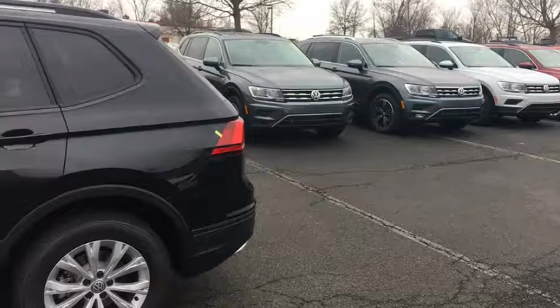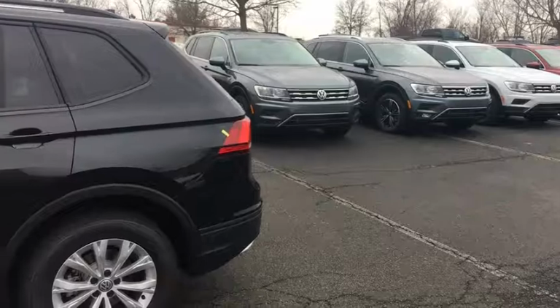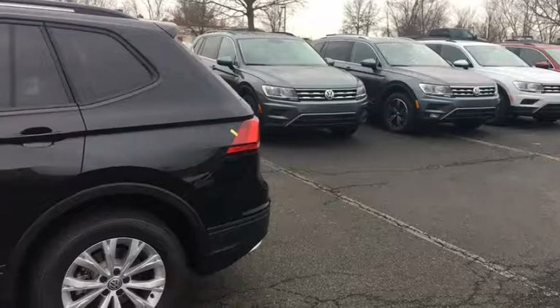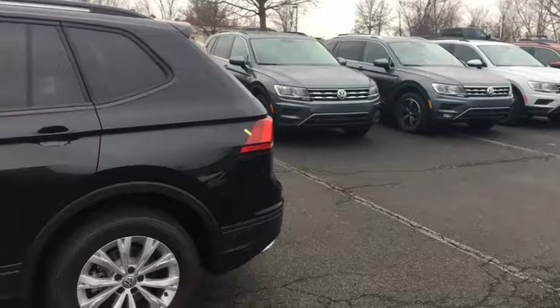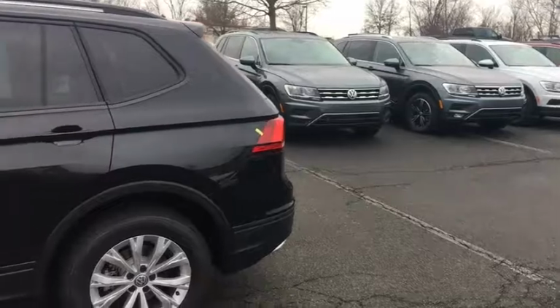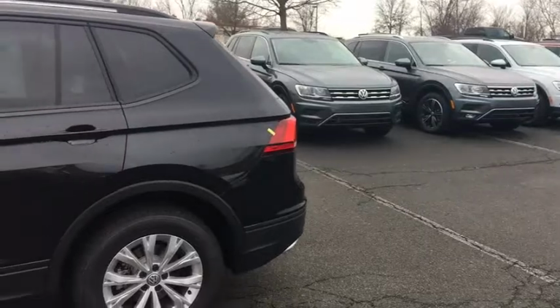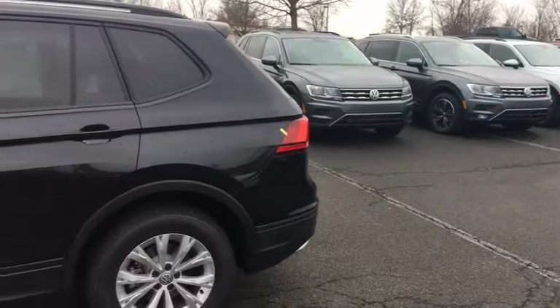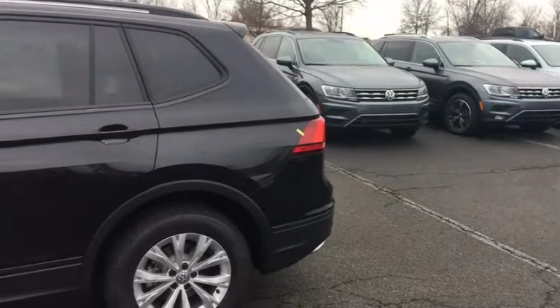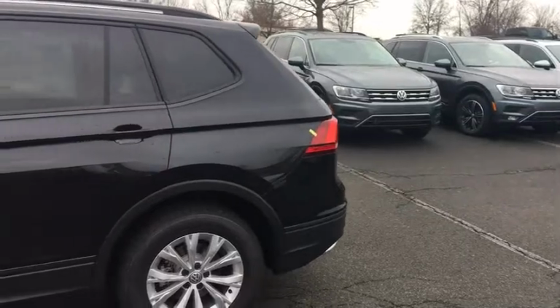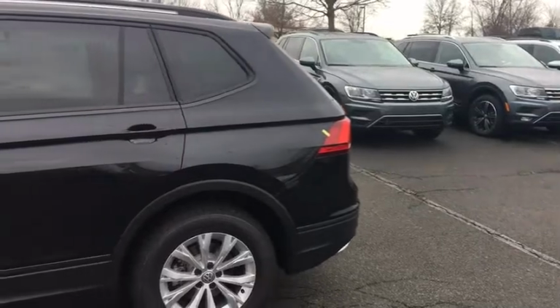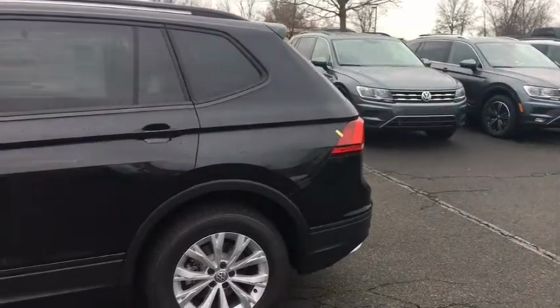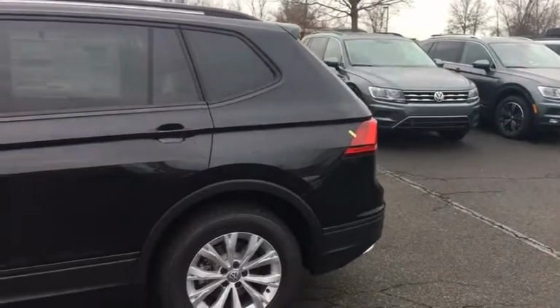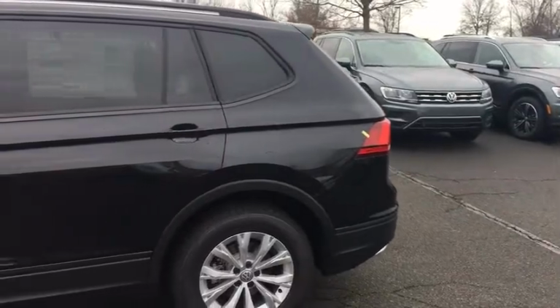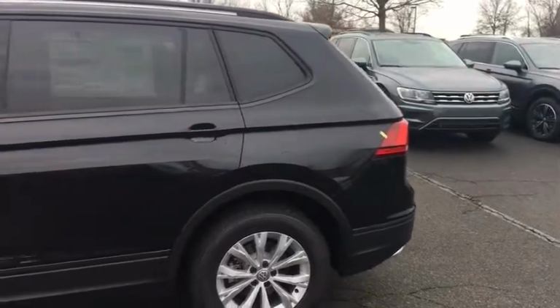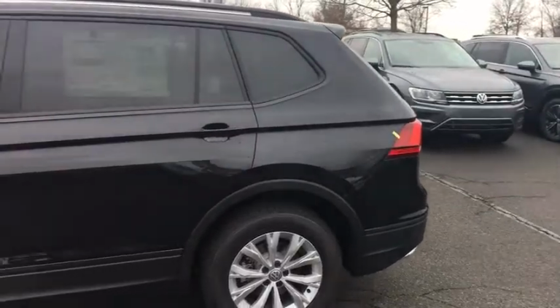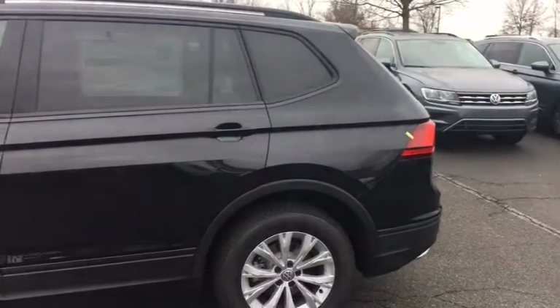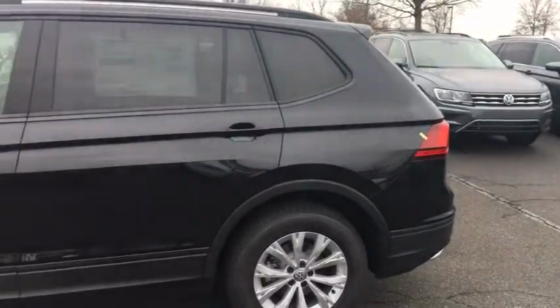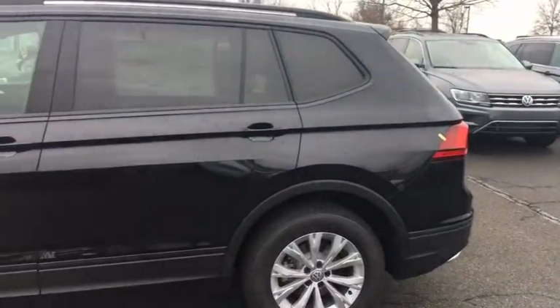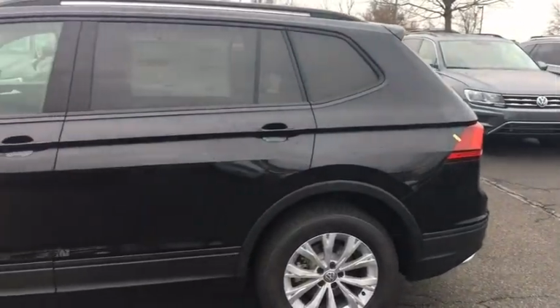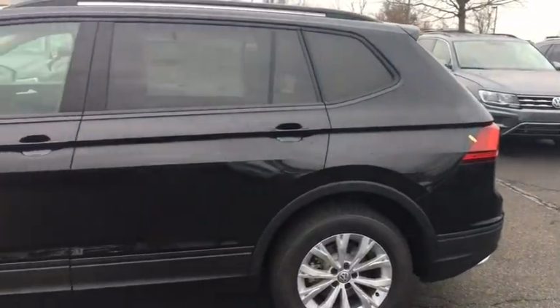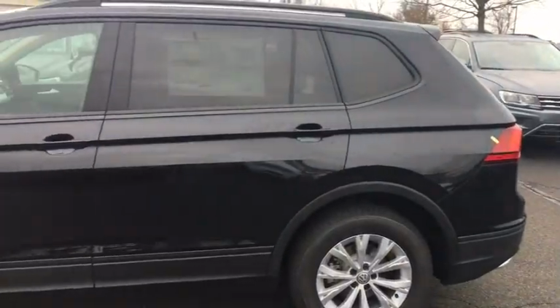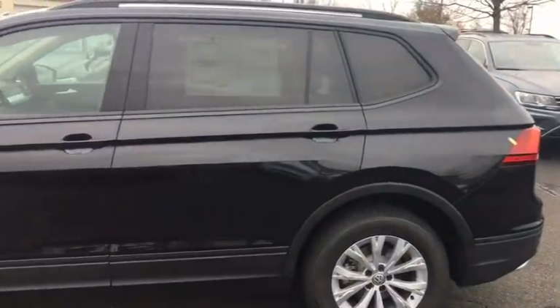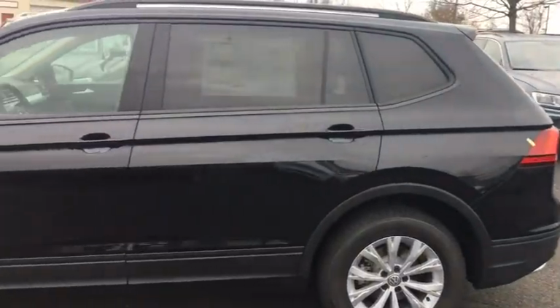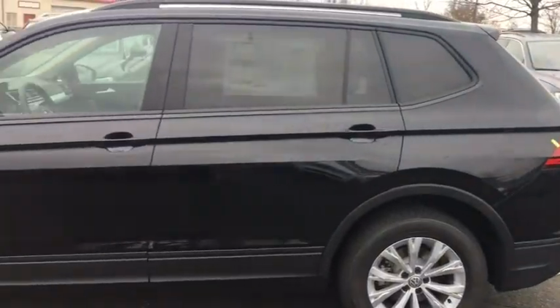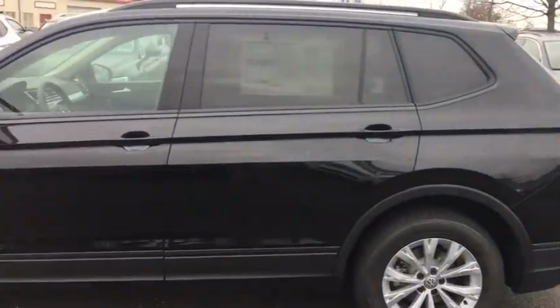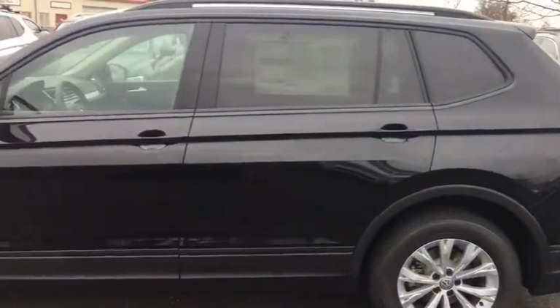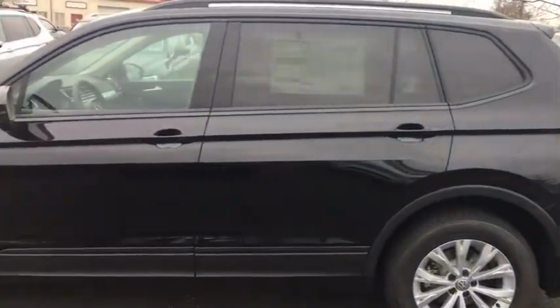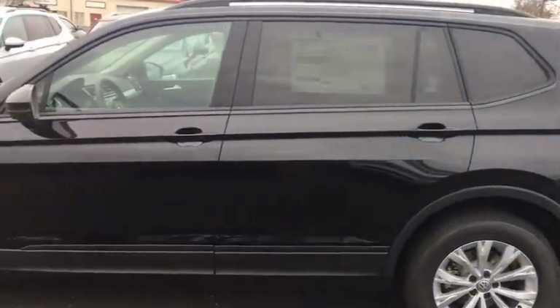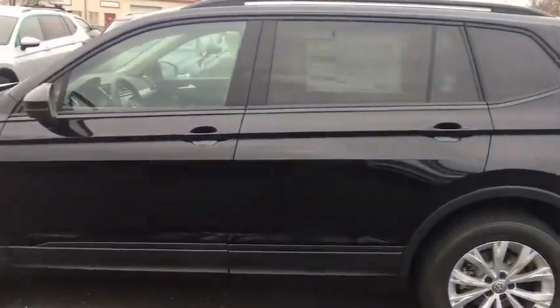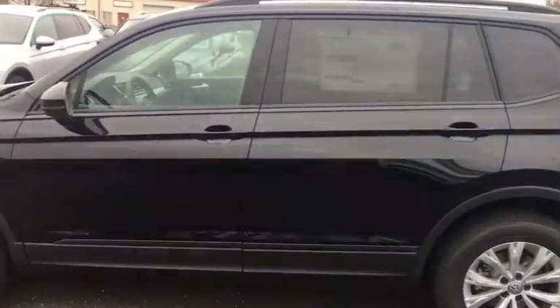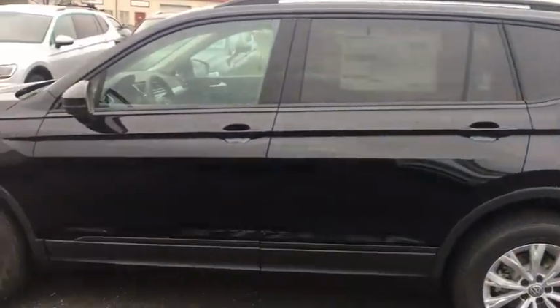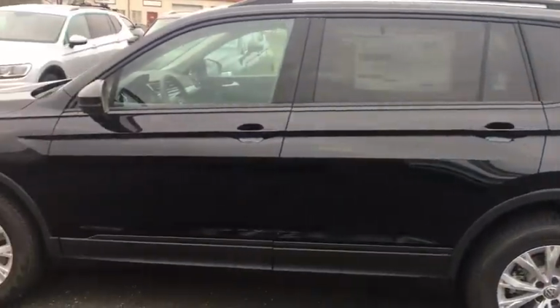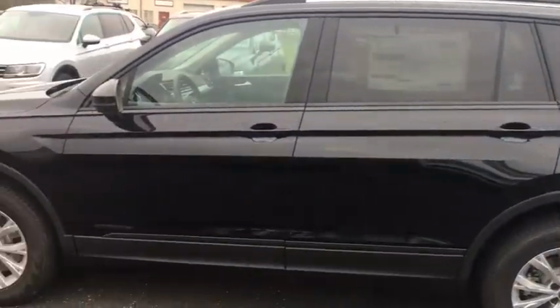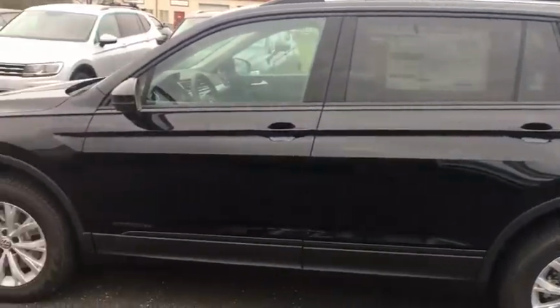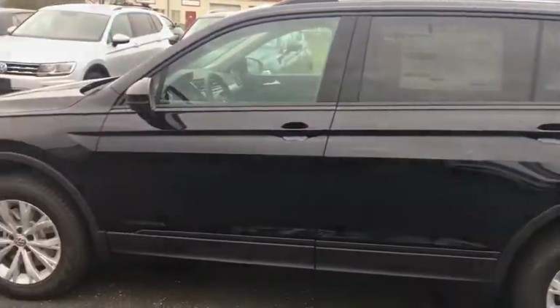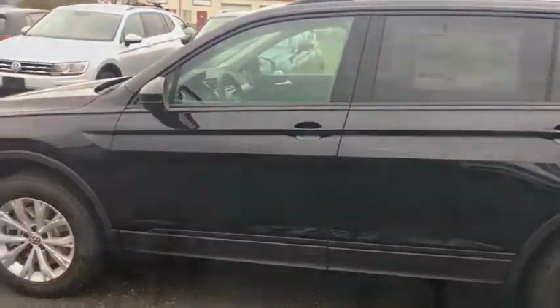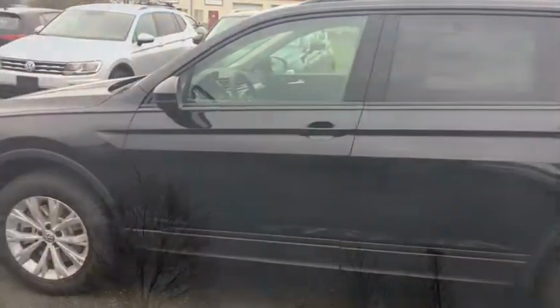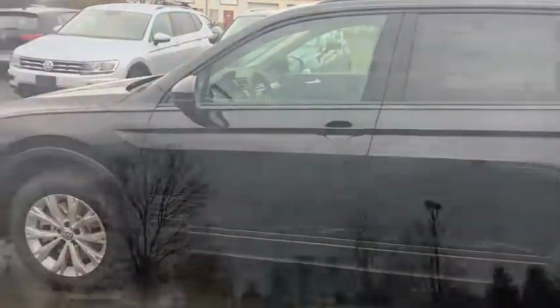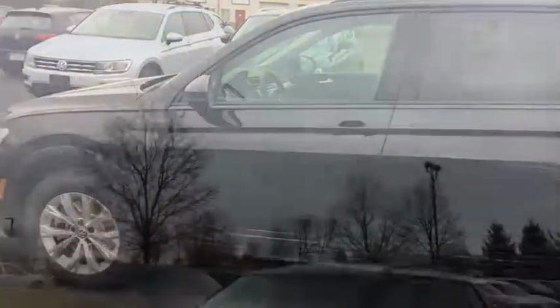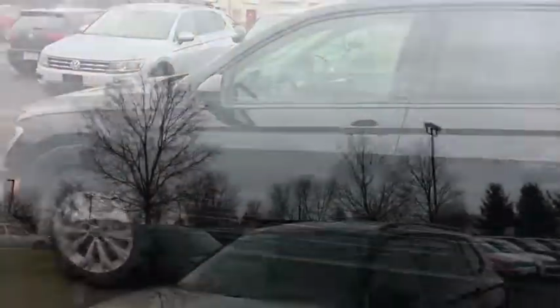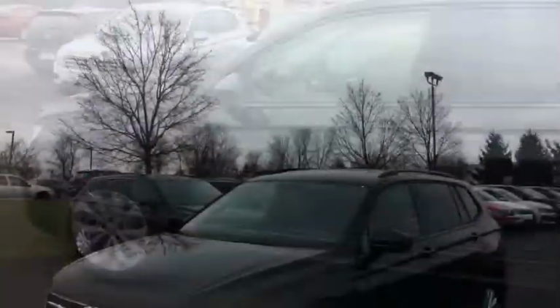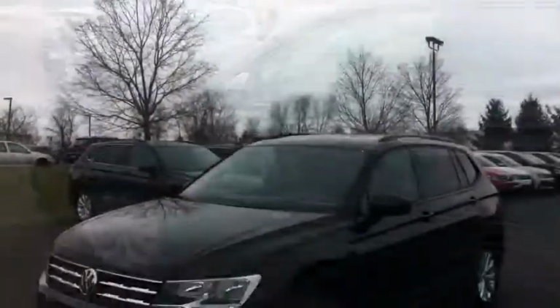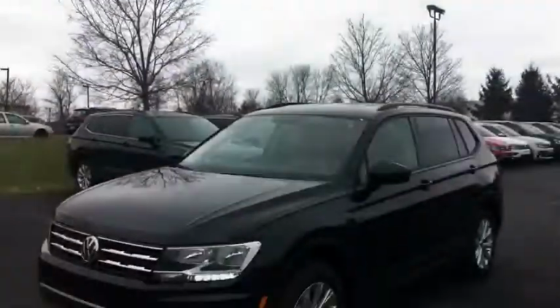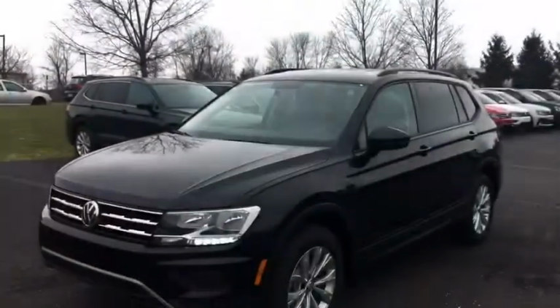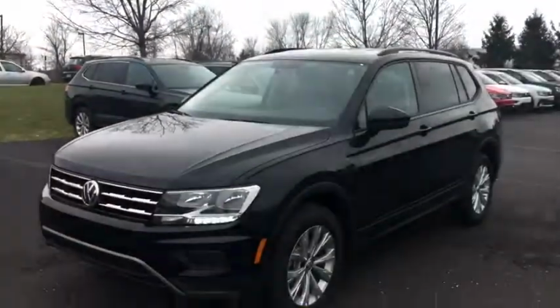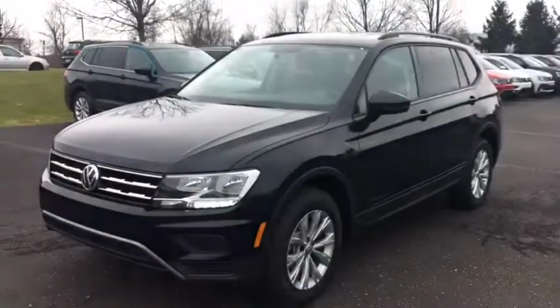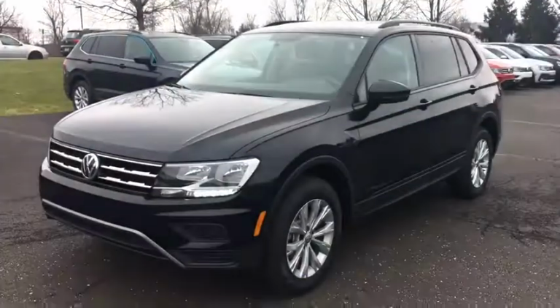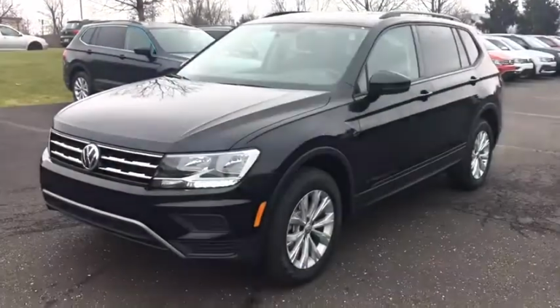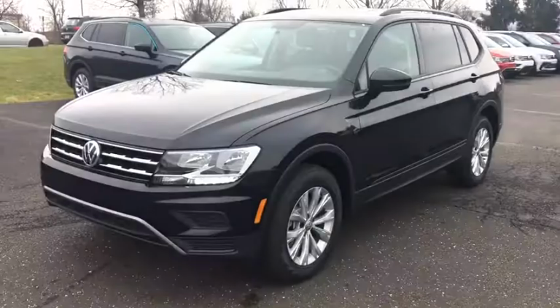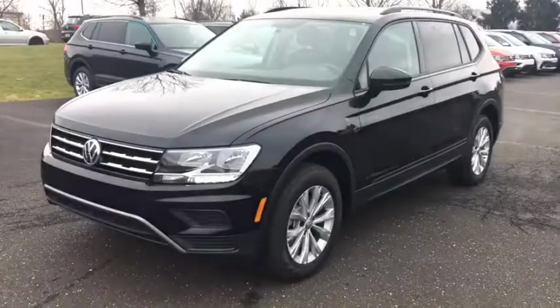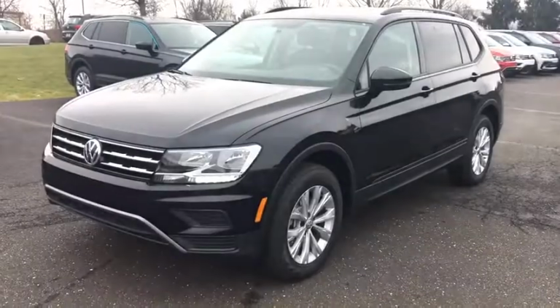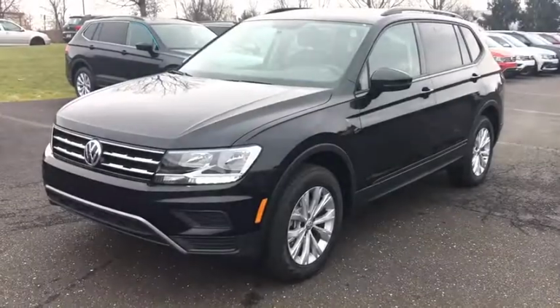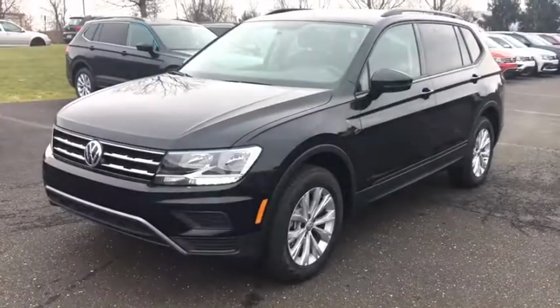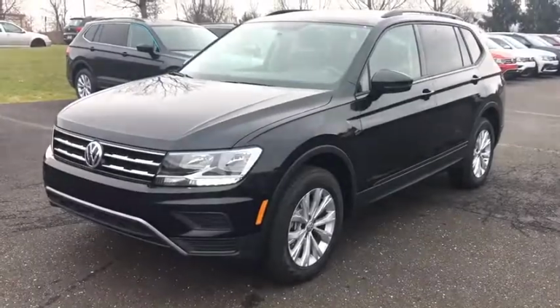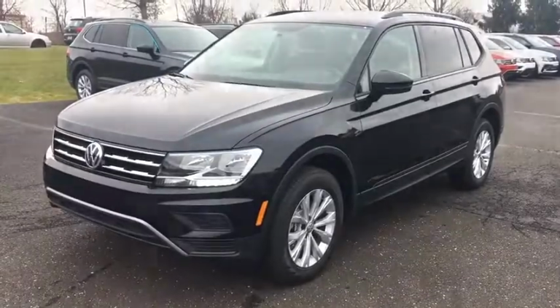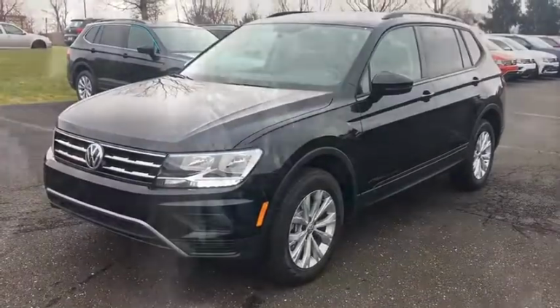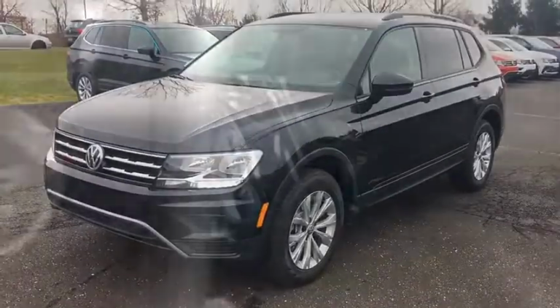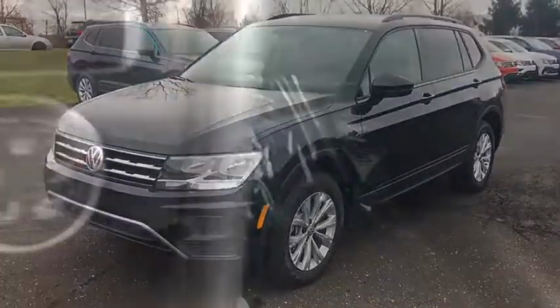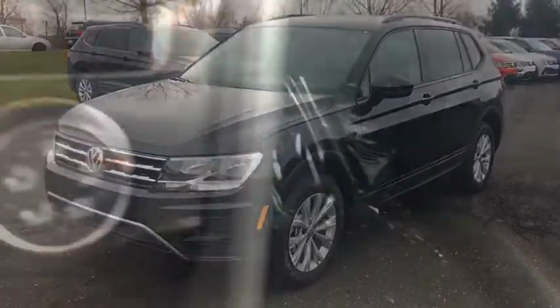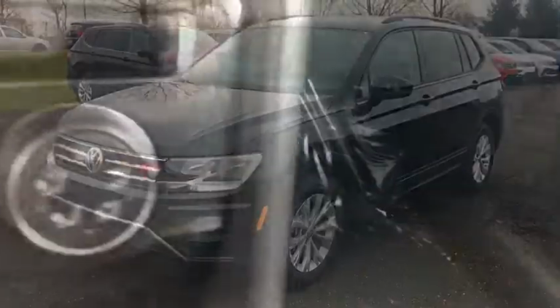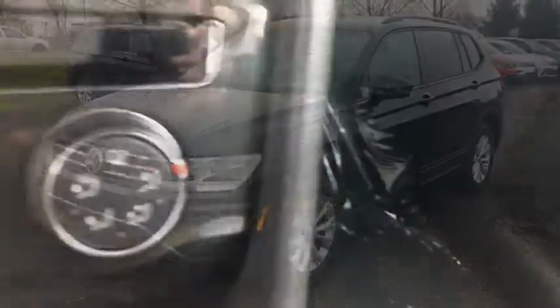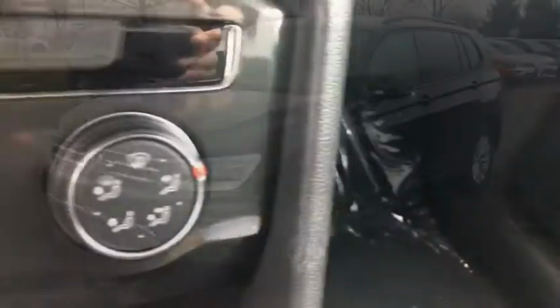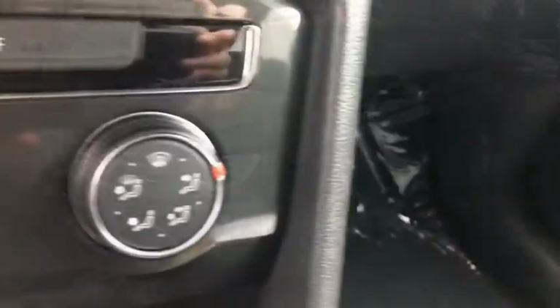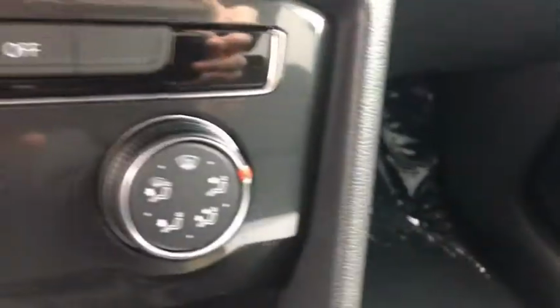2019 Volkswagen Tiguan. With the Volkswagen Tiguan, it's good to be turbo. Turbo with class.